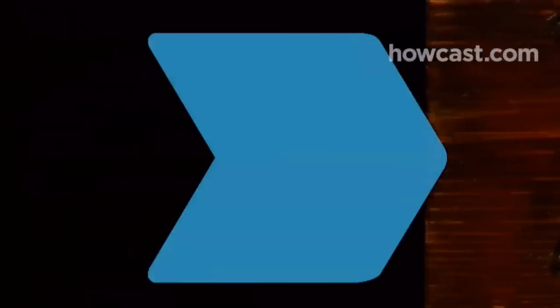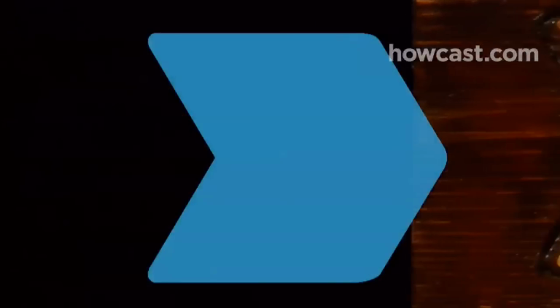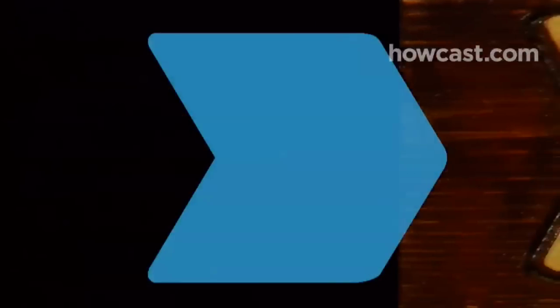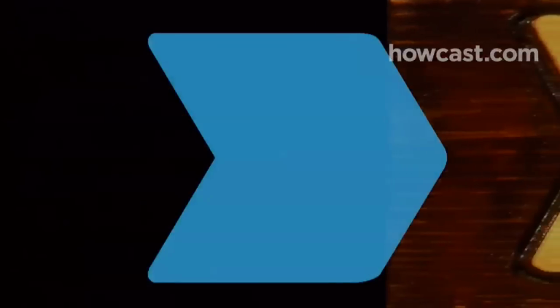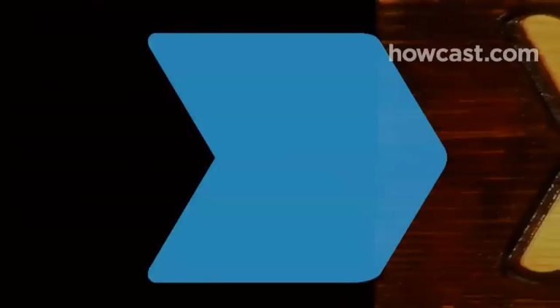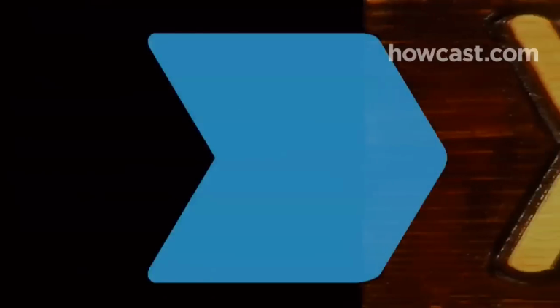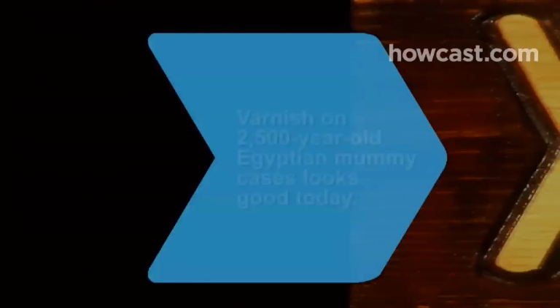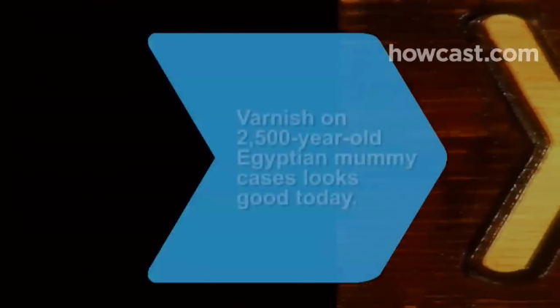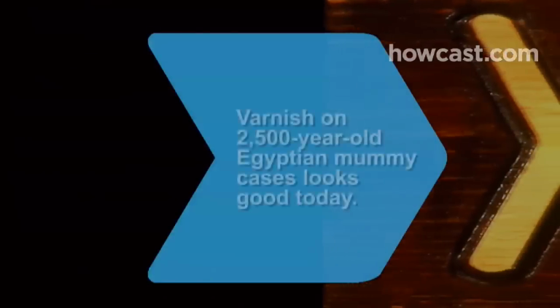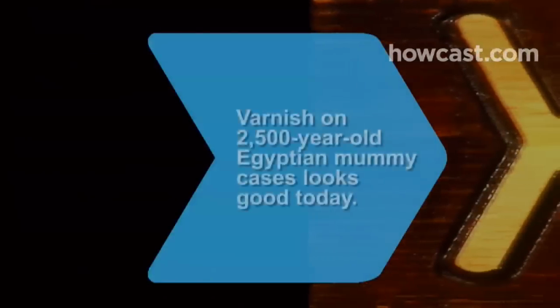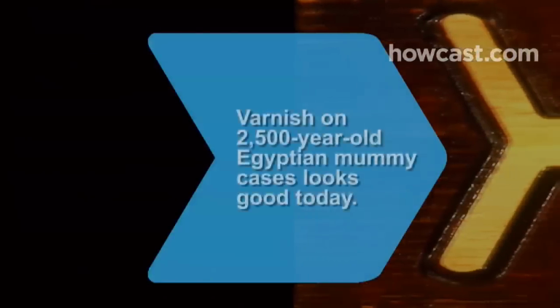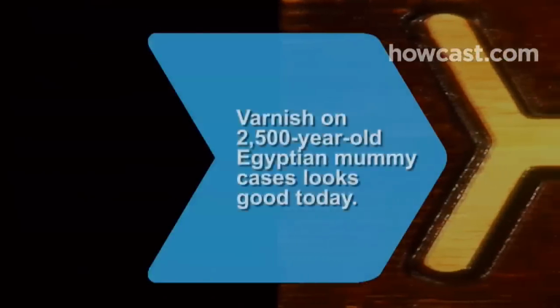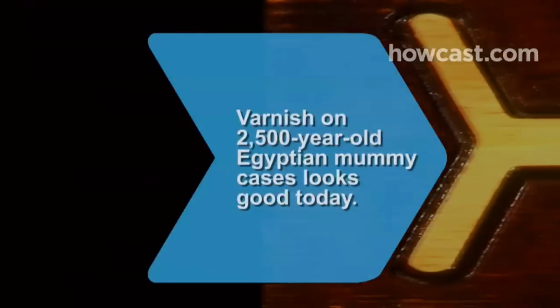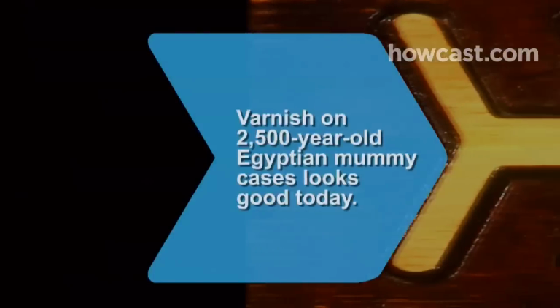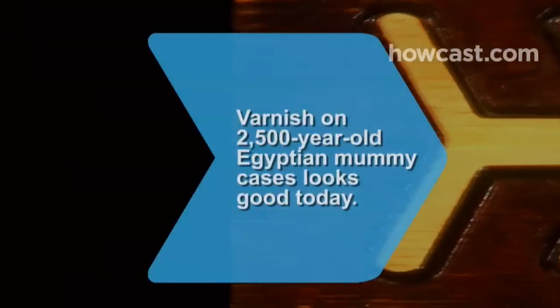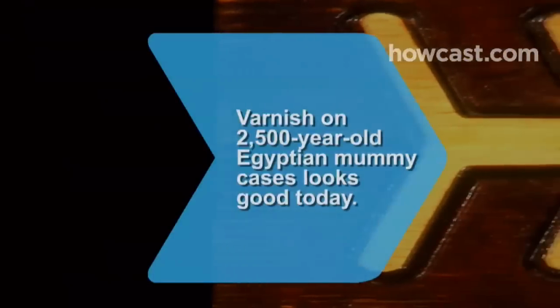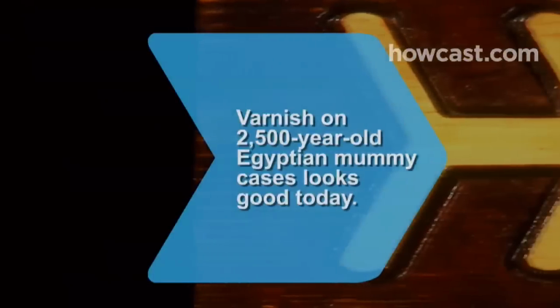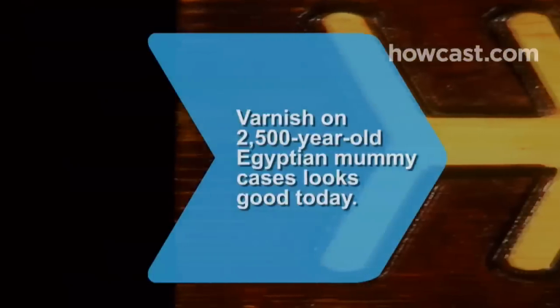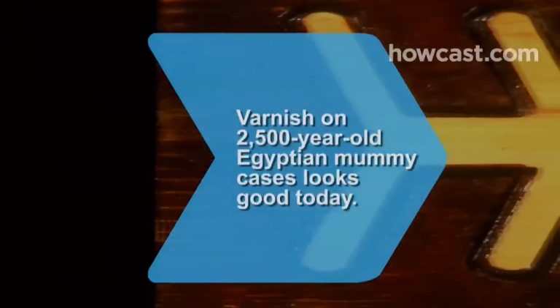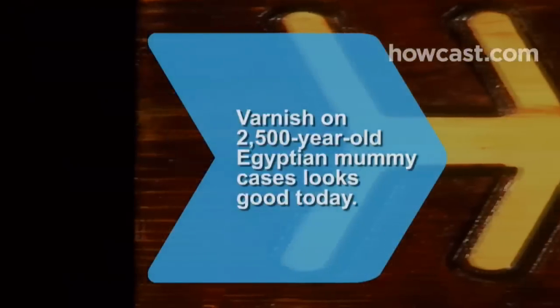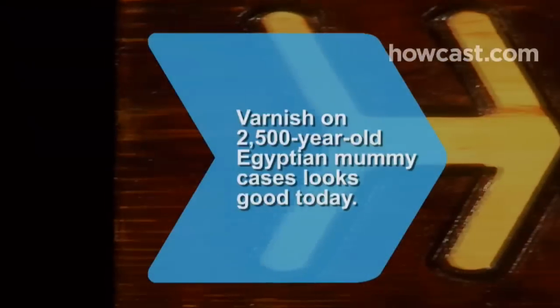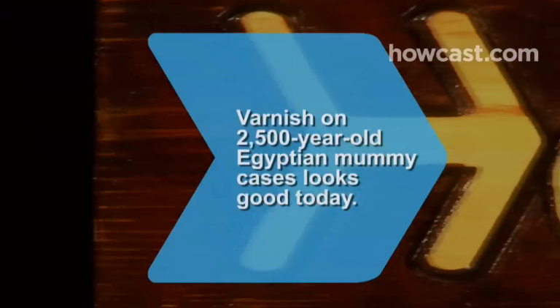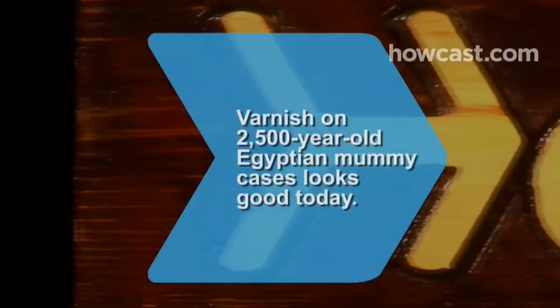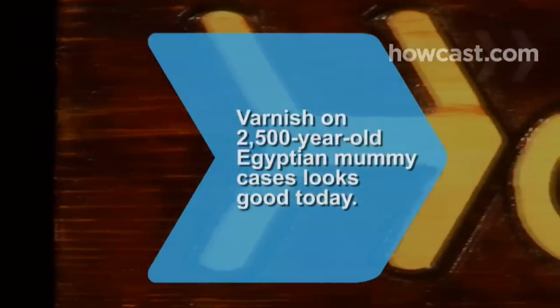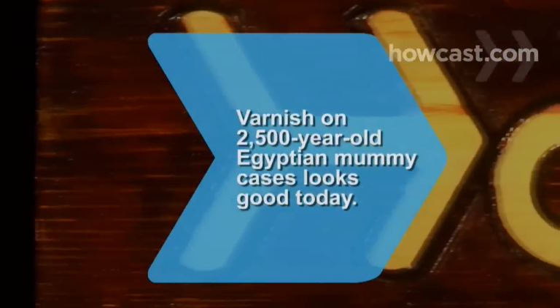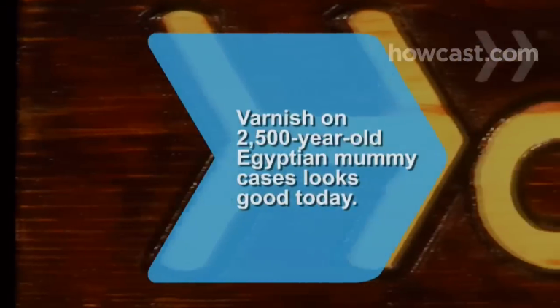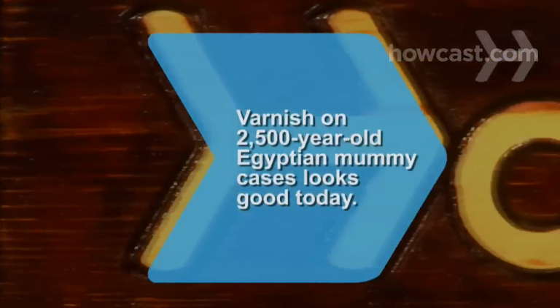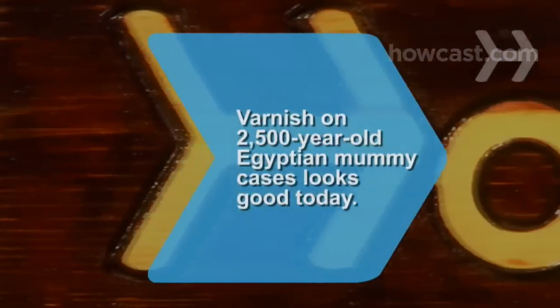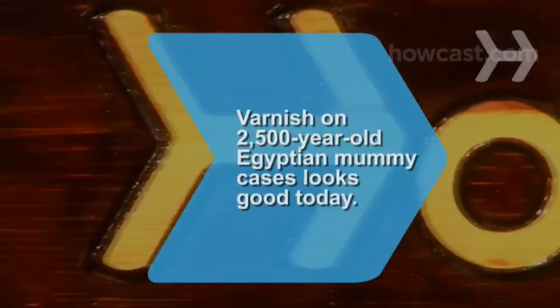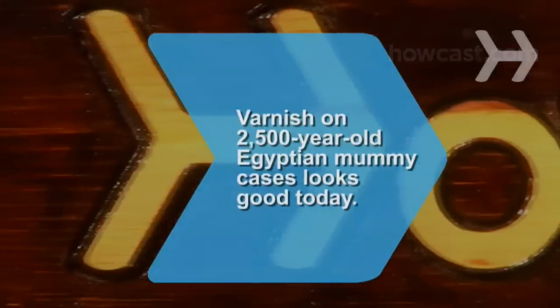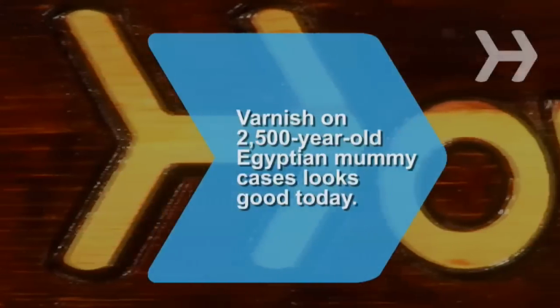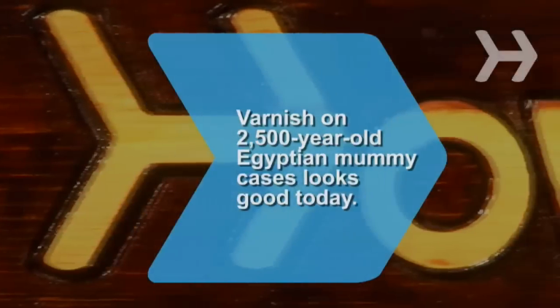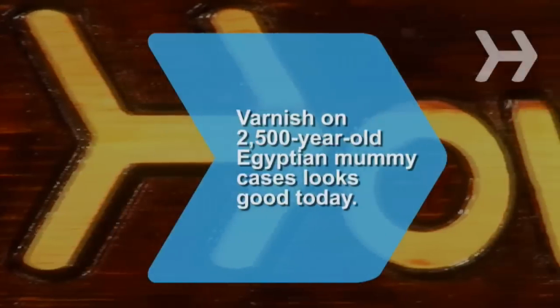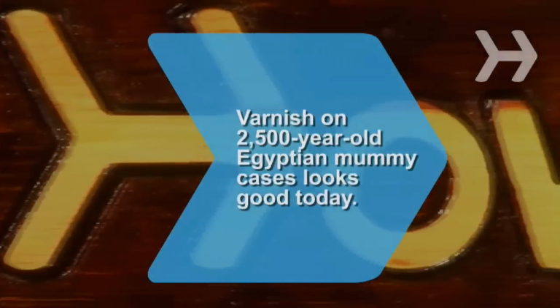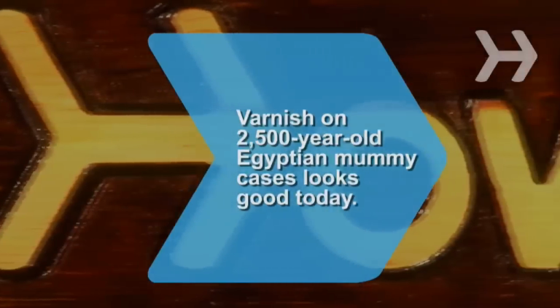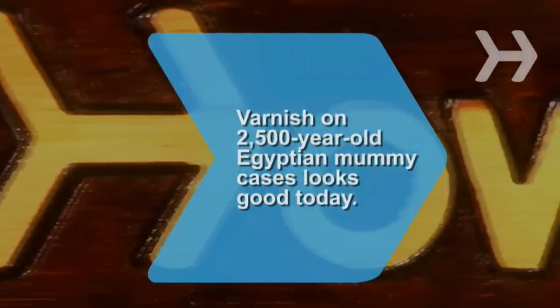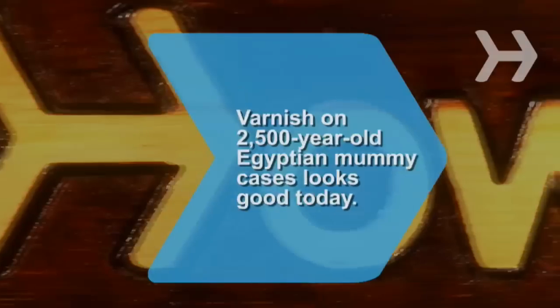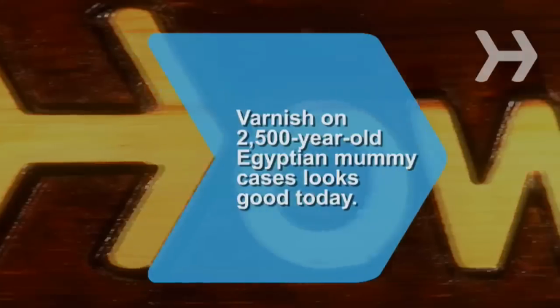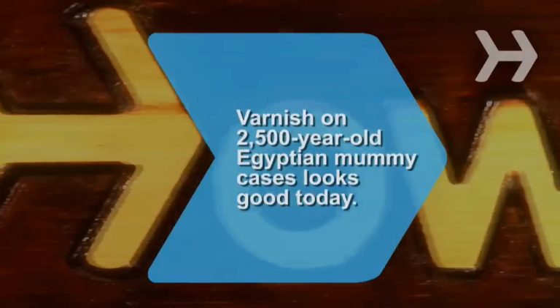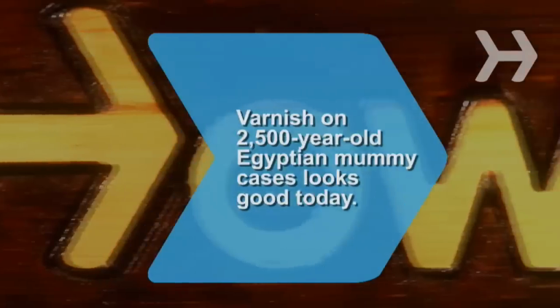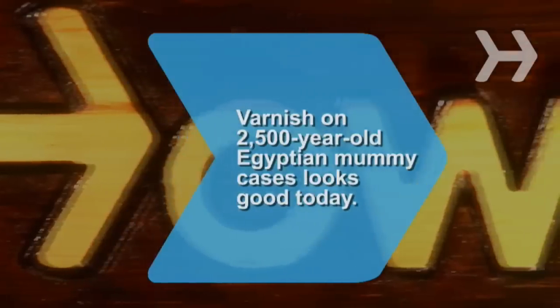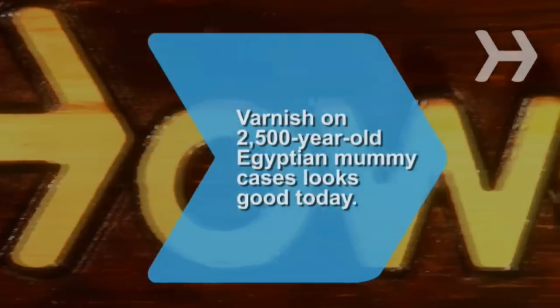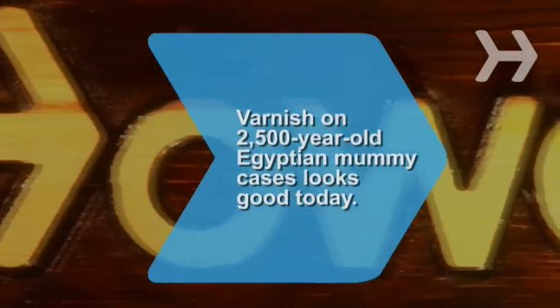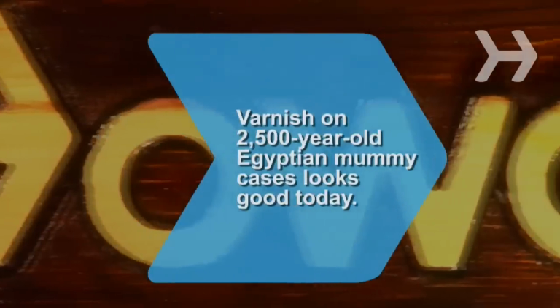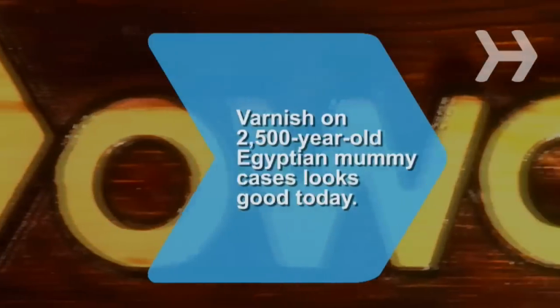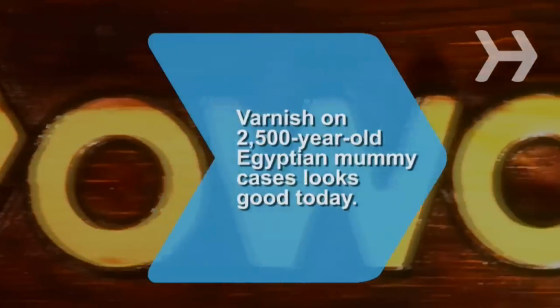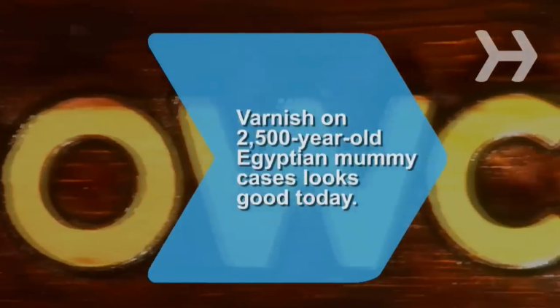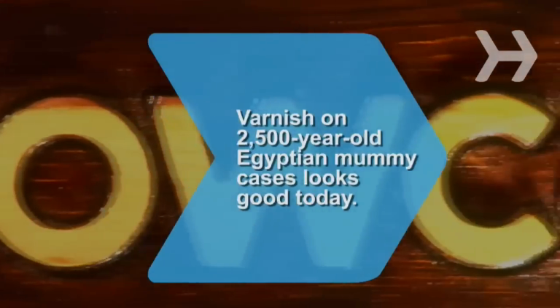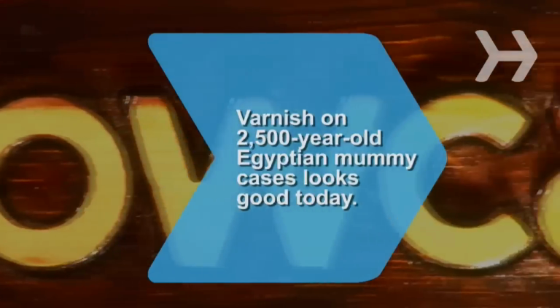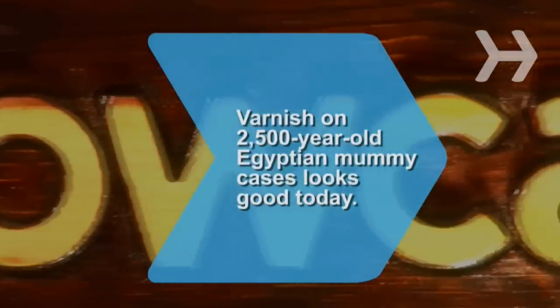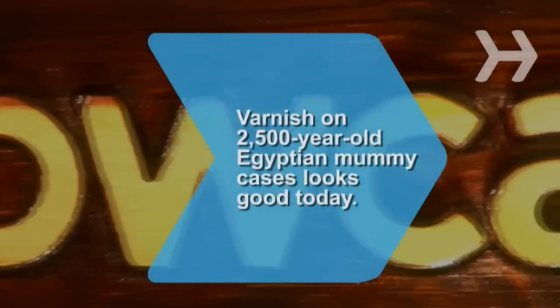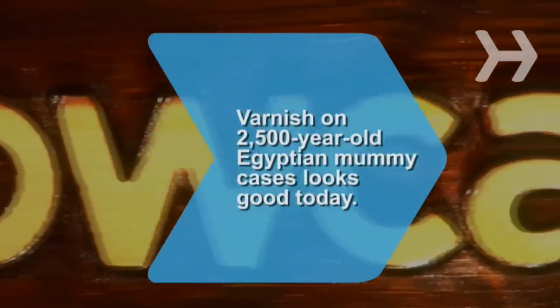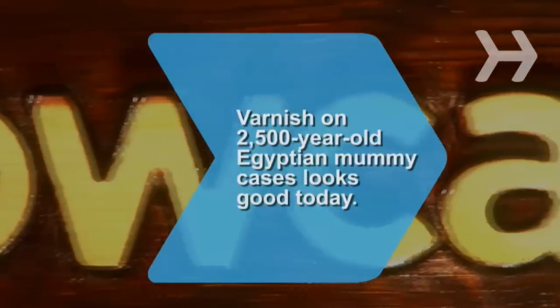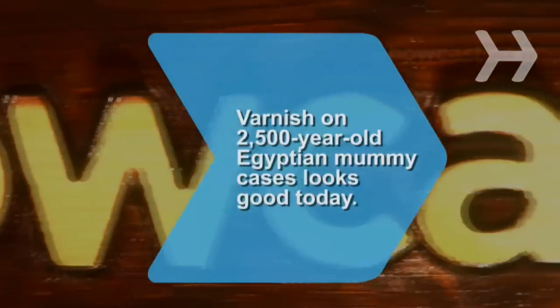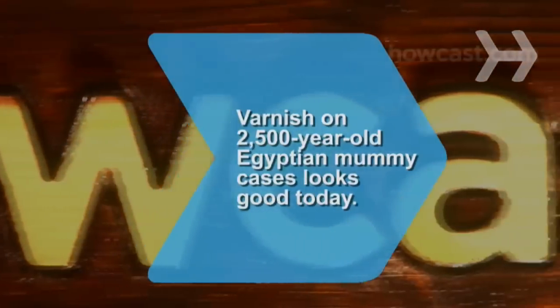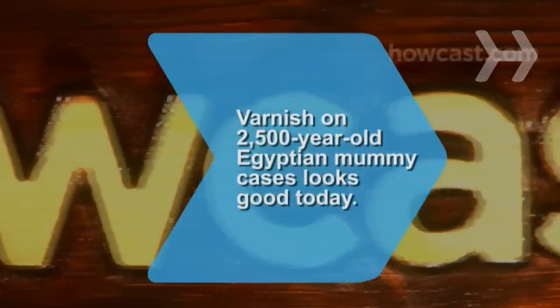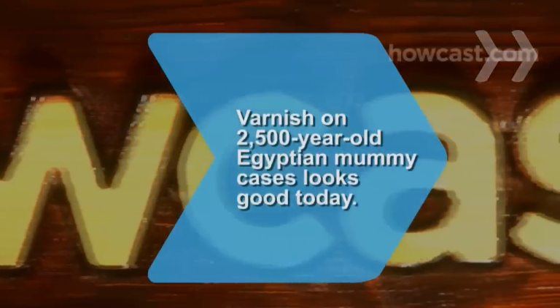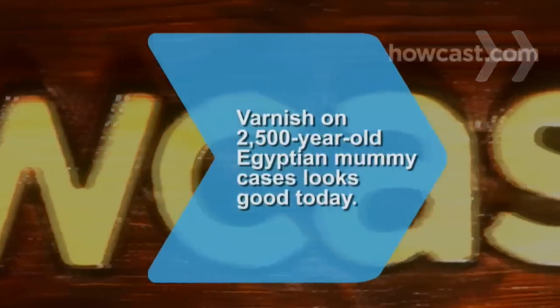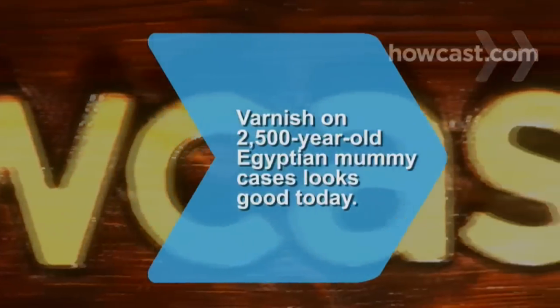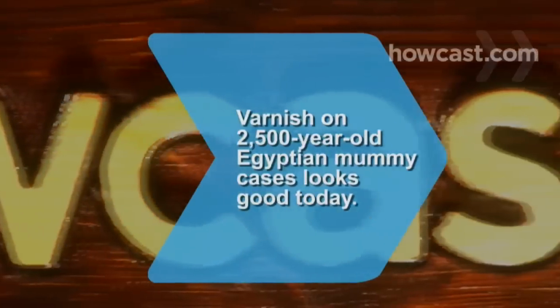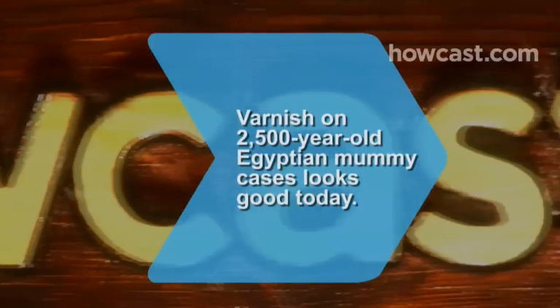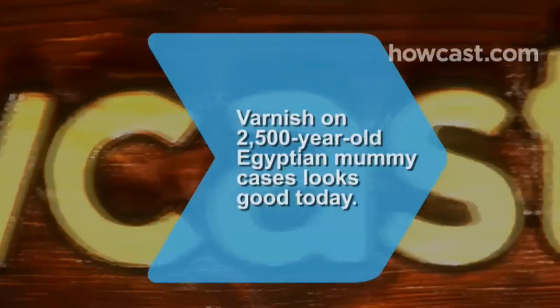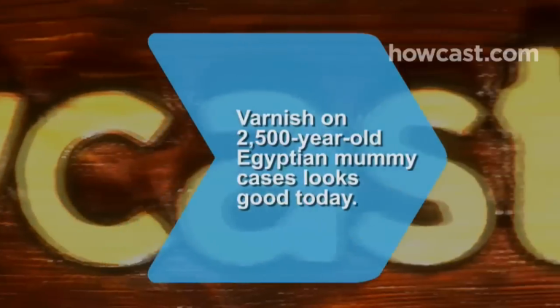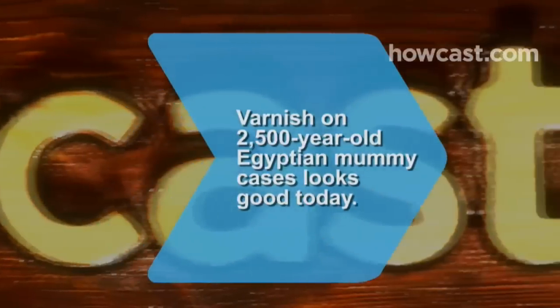Did you know? Varnish found on 2,500-year-old Egyptian mummy cases still looks good today.